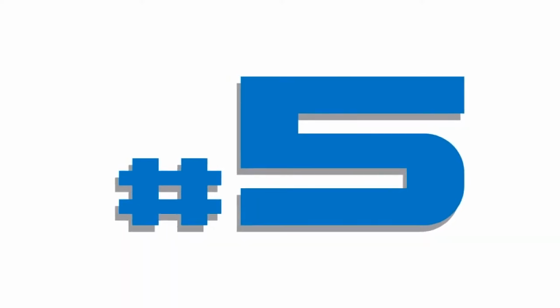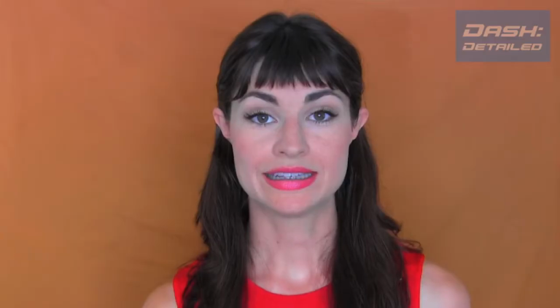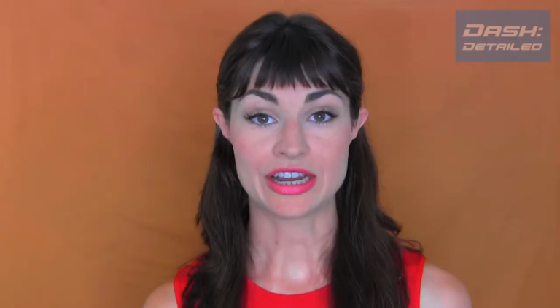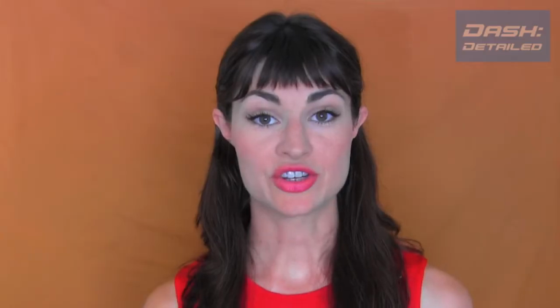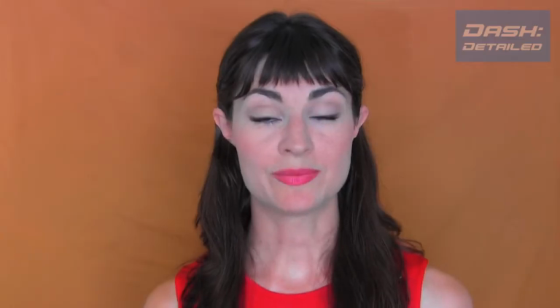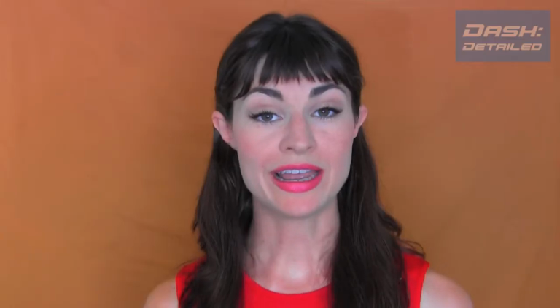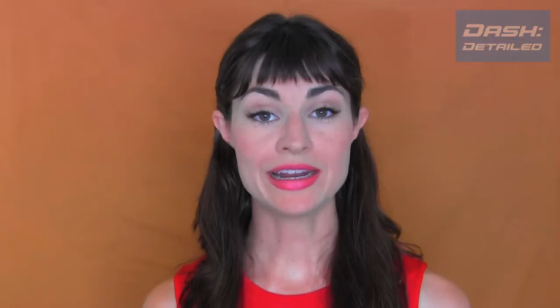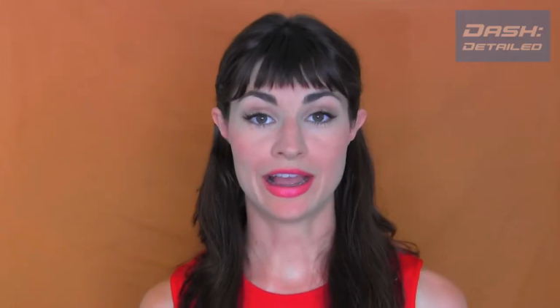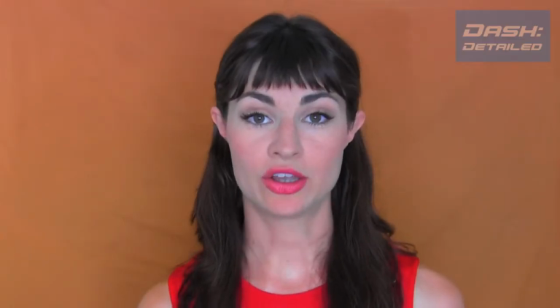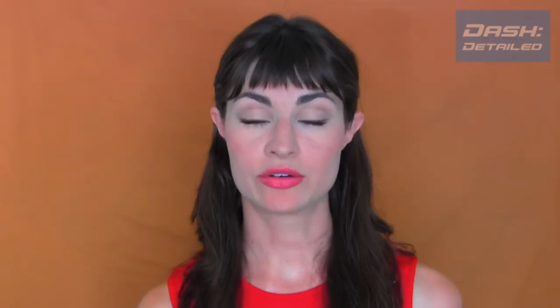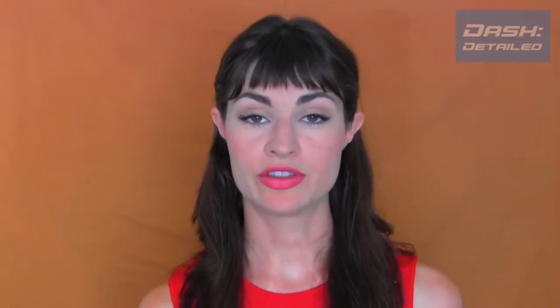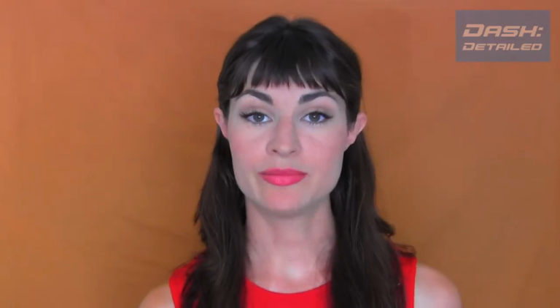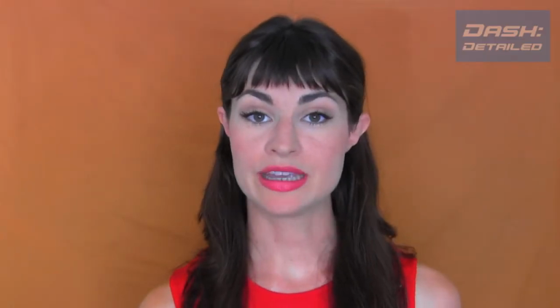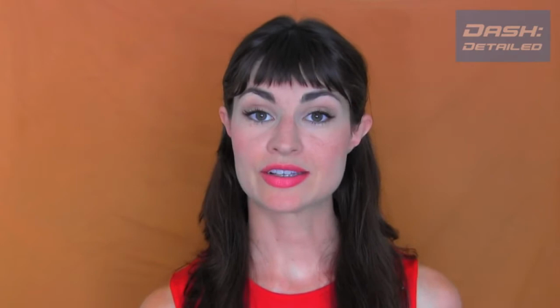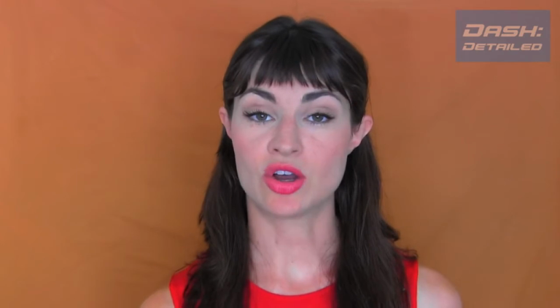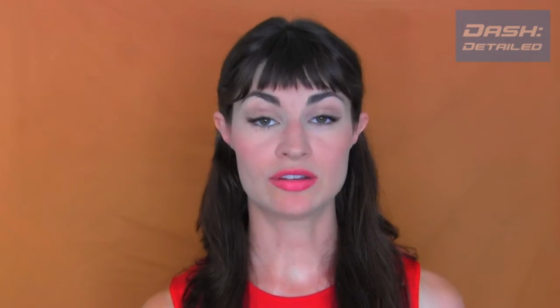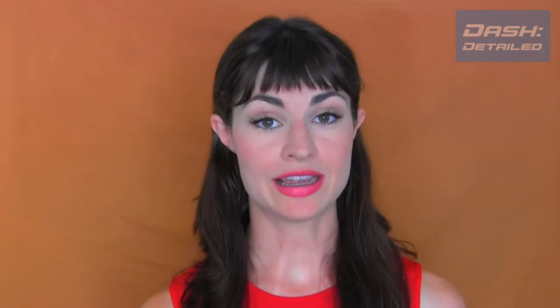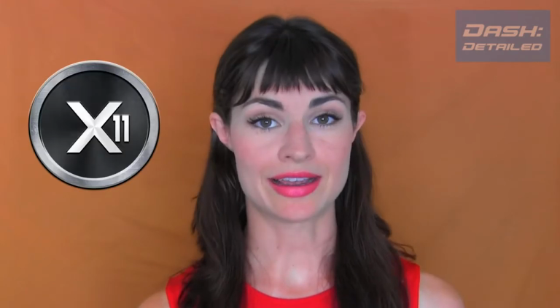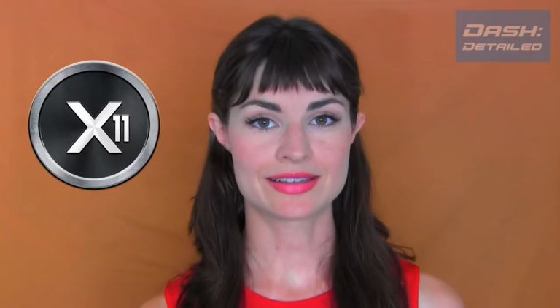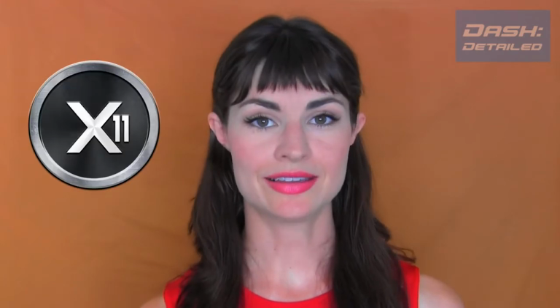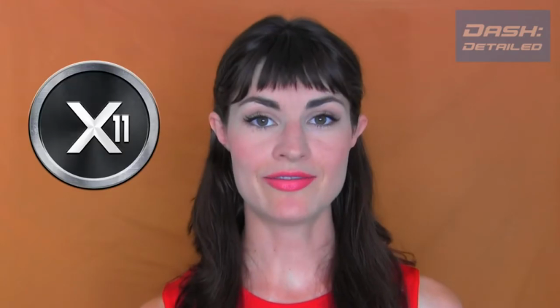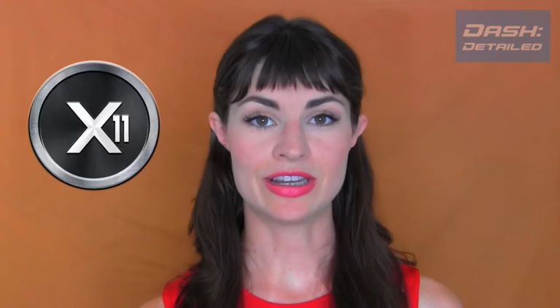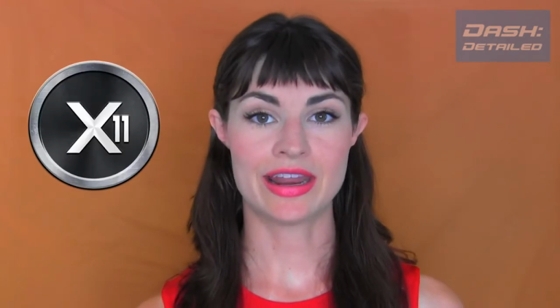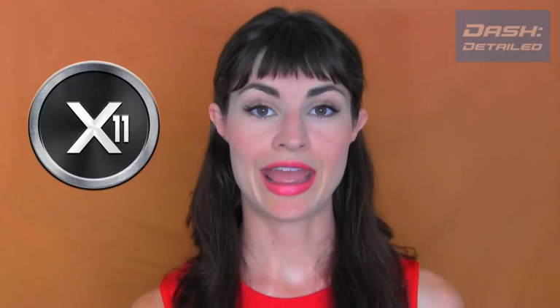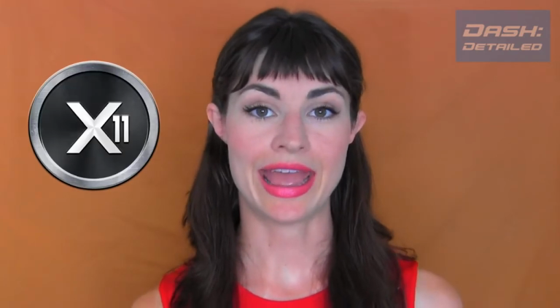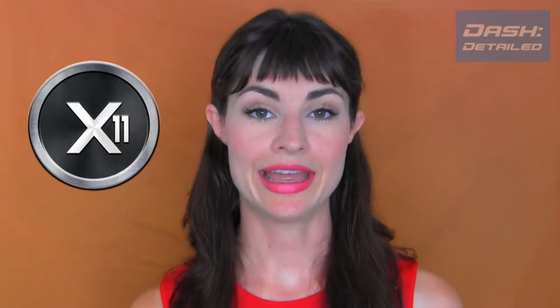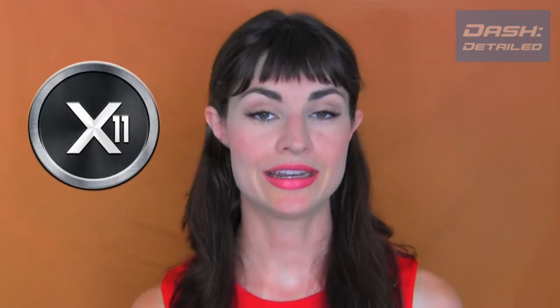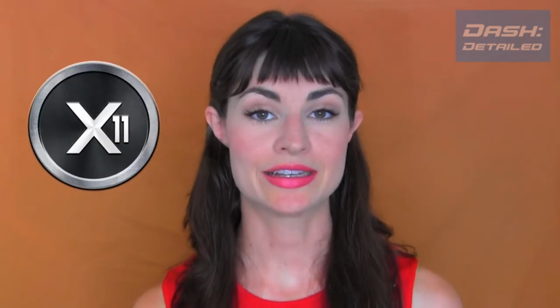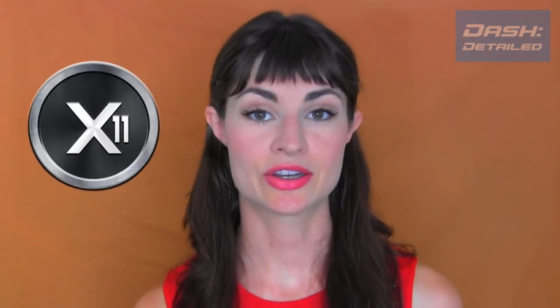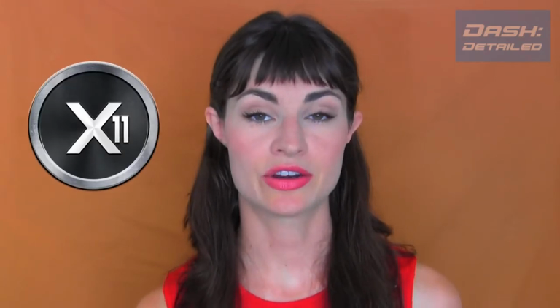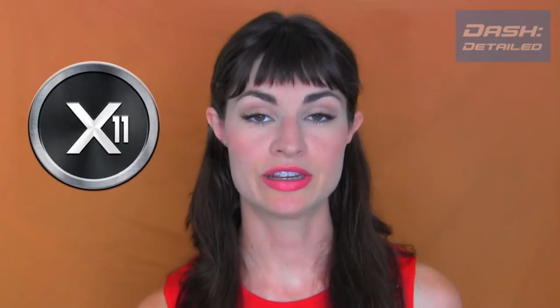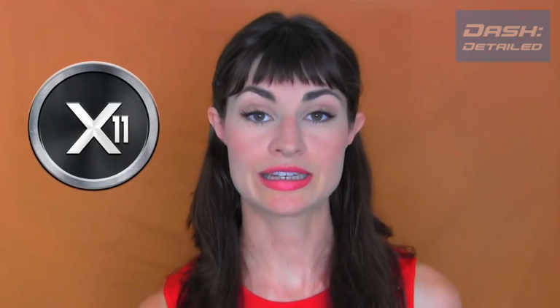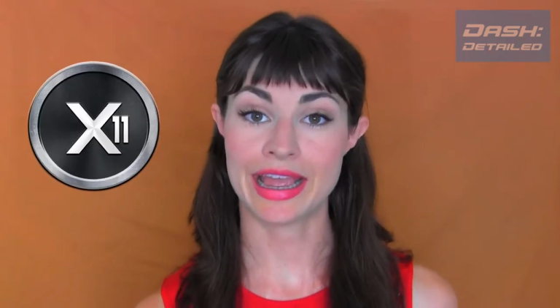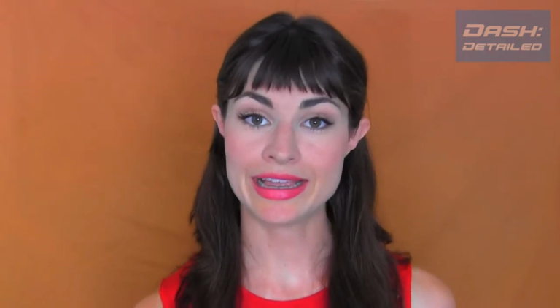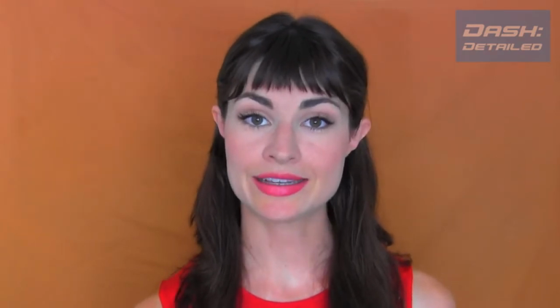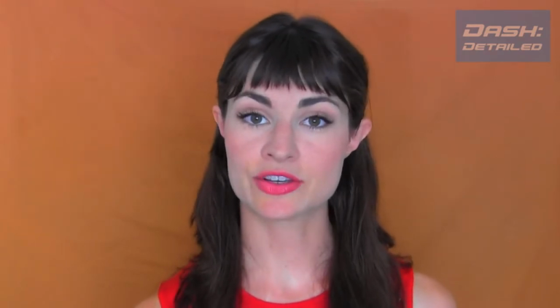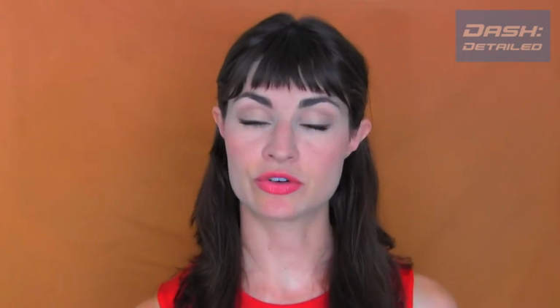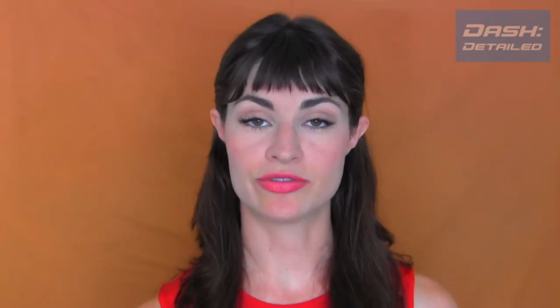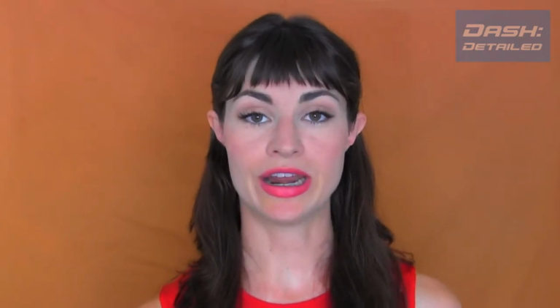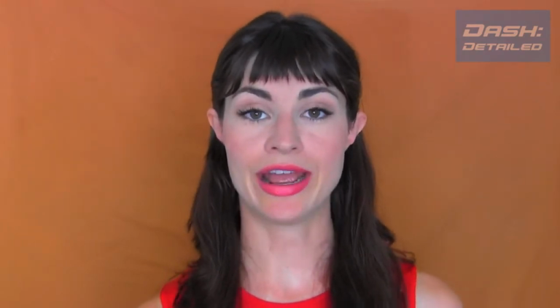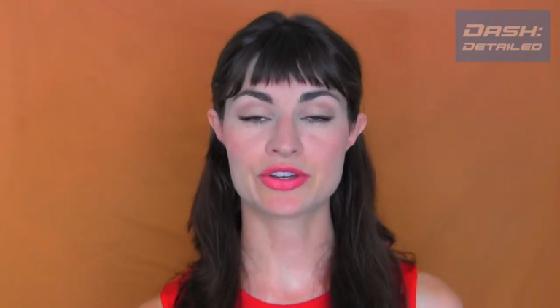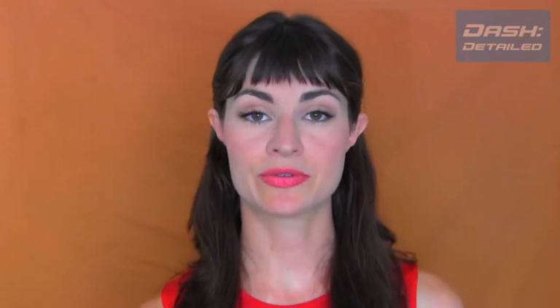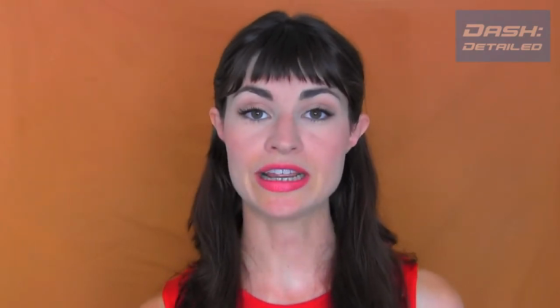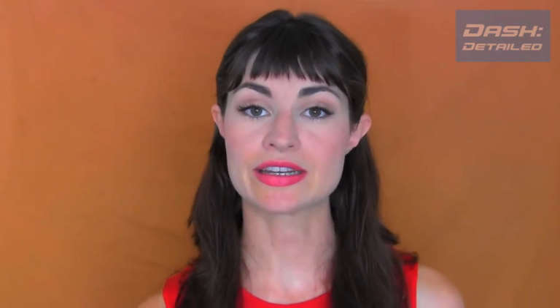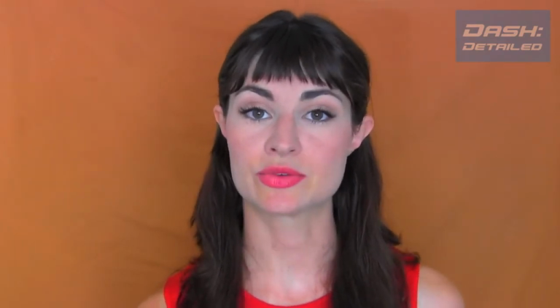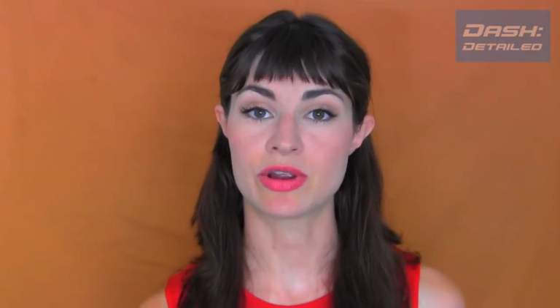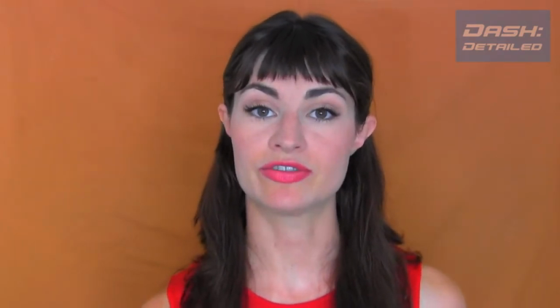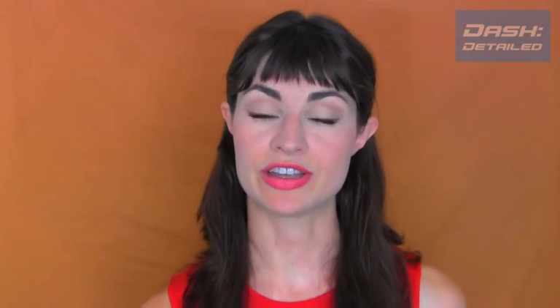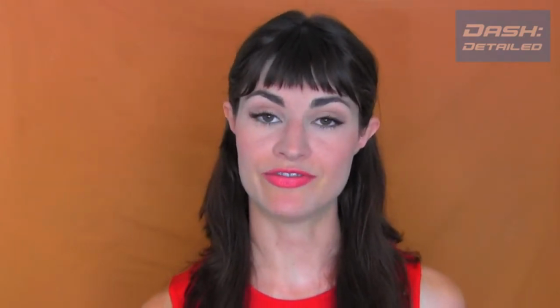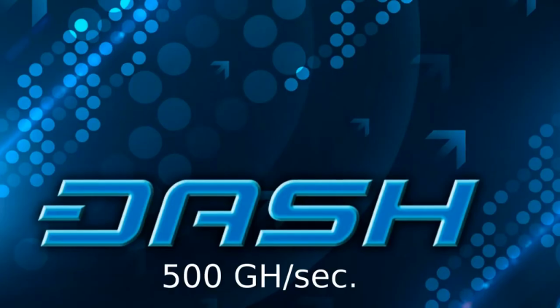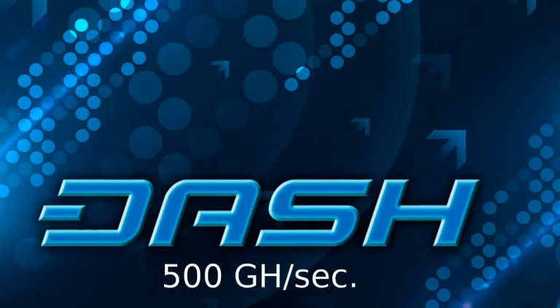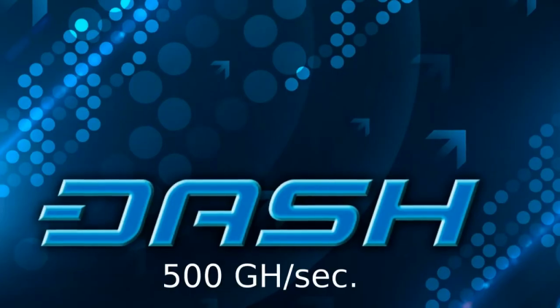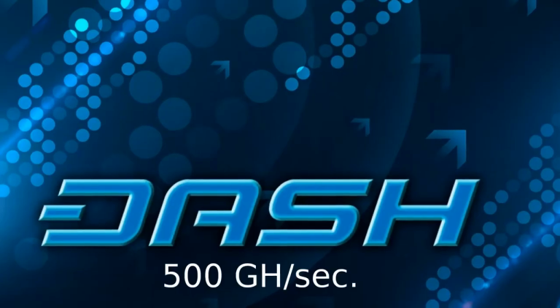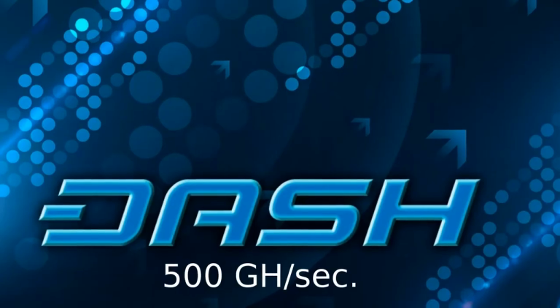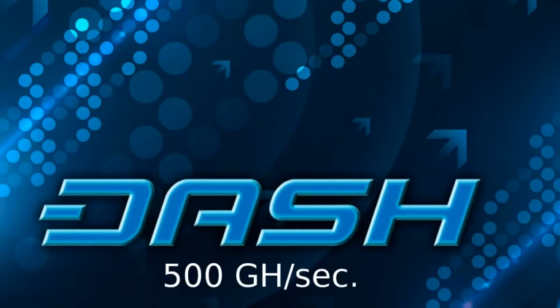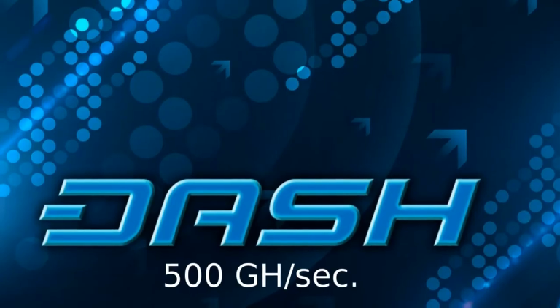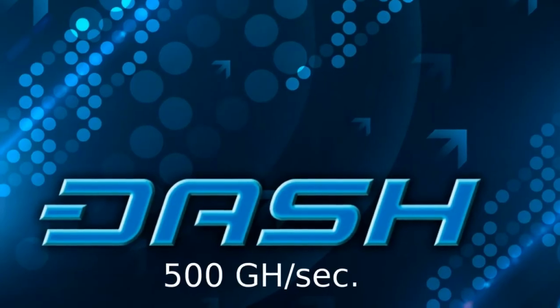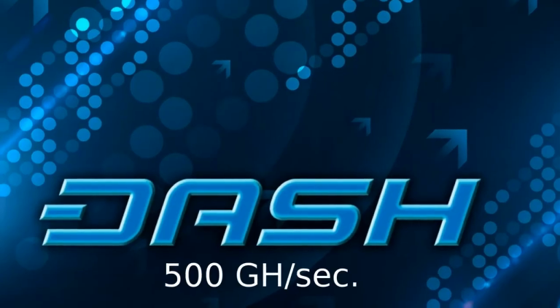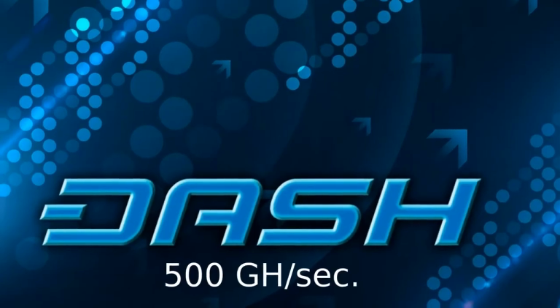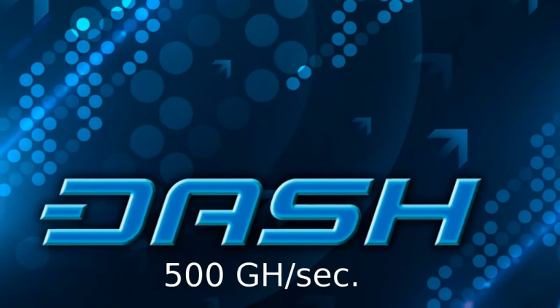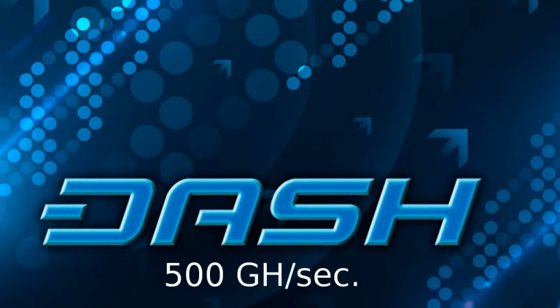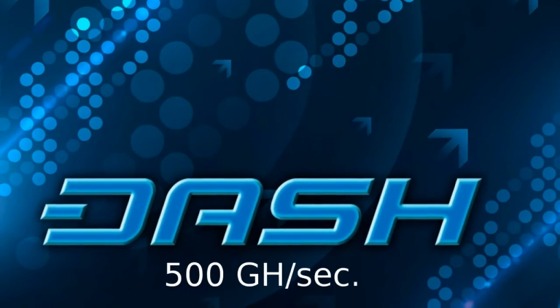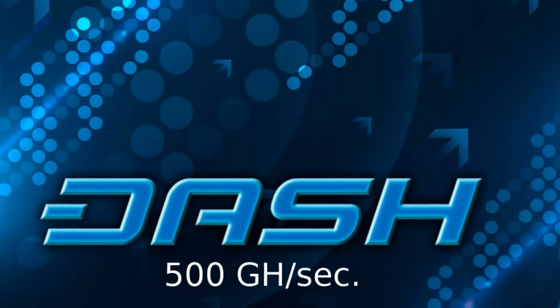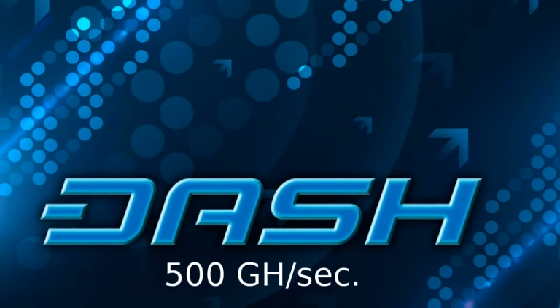Dash's mining algorithm is called X11, and its current ASIC-driven hash rate is roughly 500 gigahashes per second.